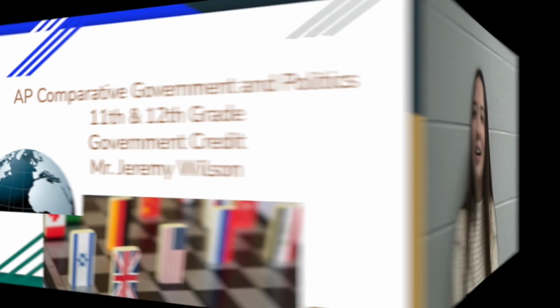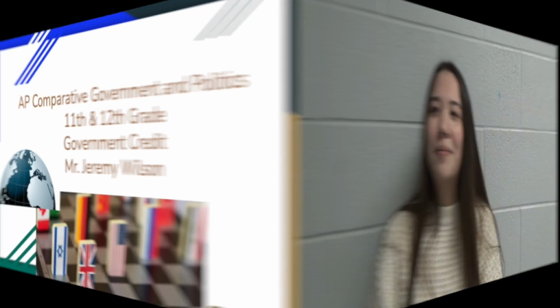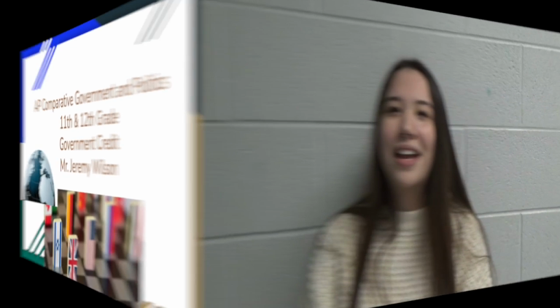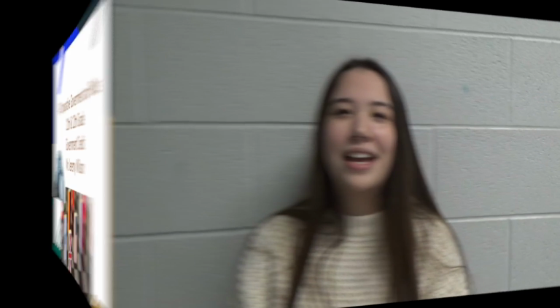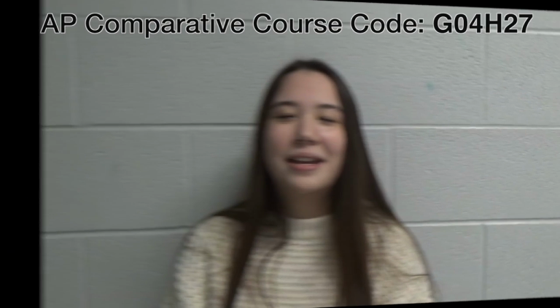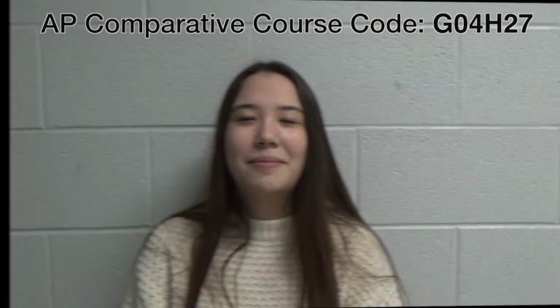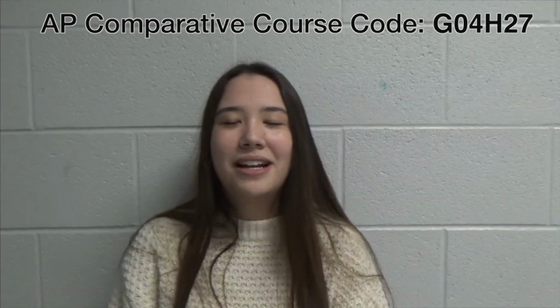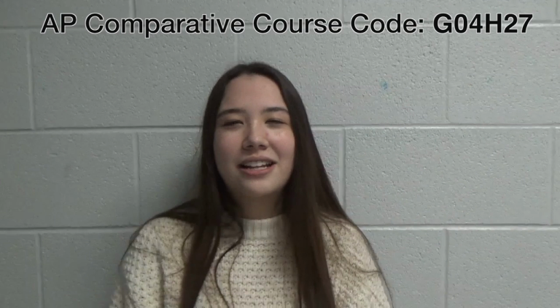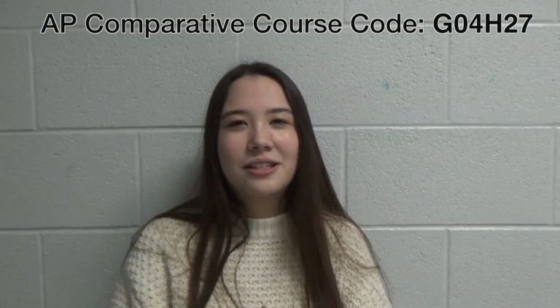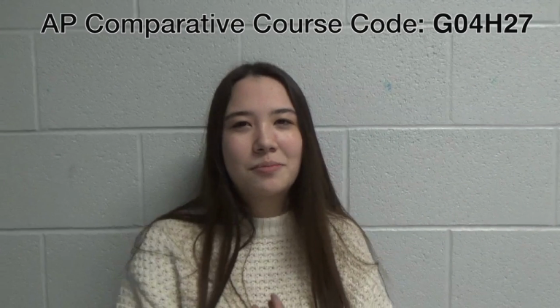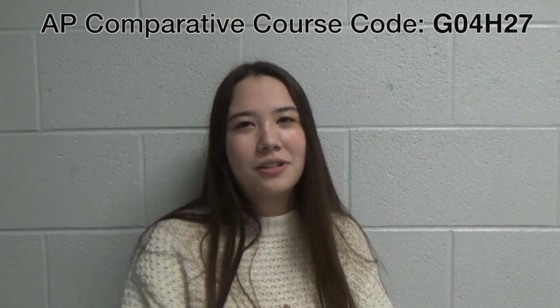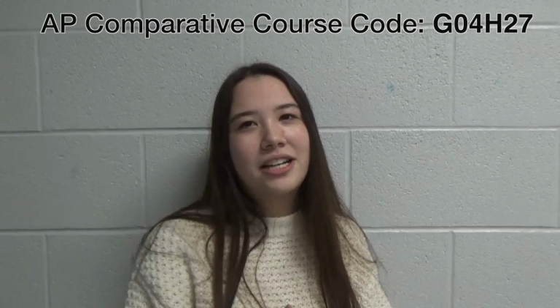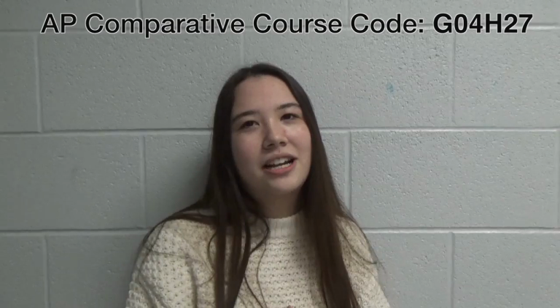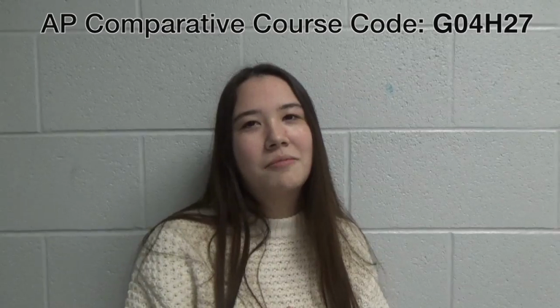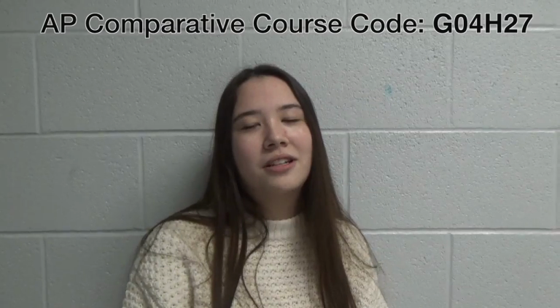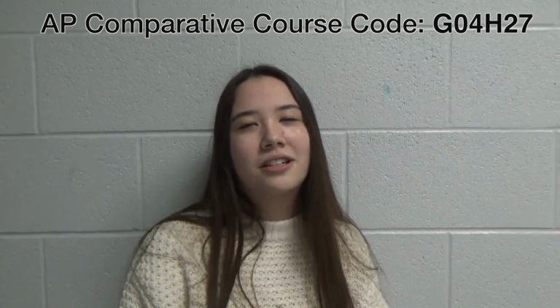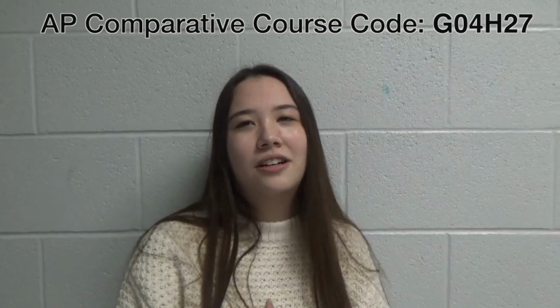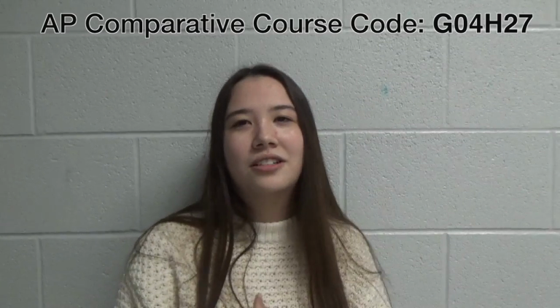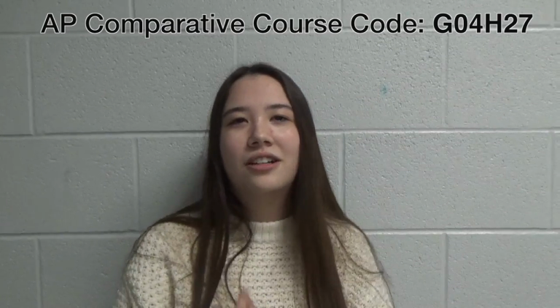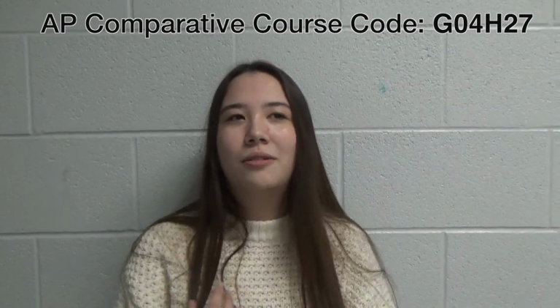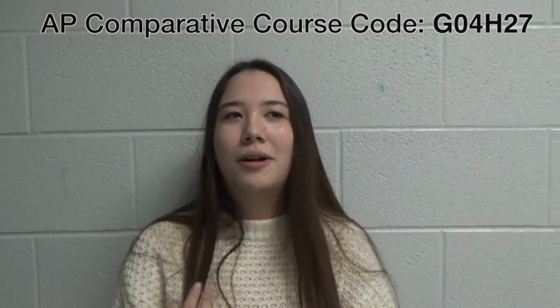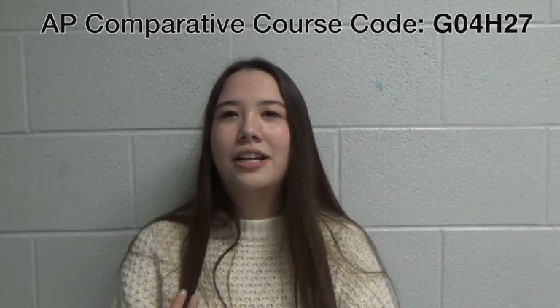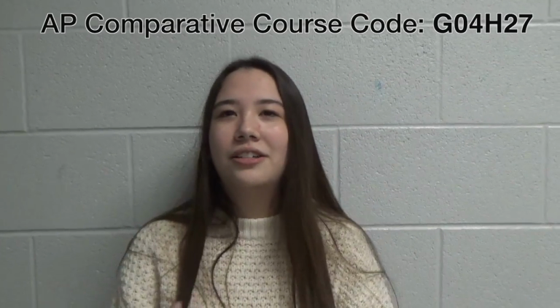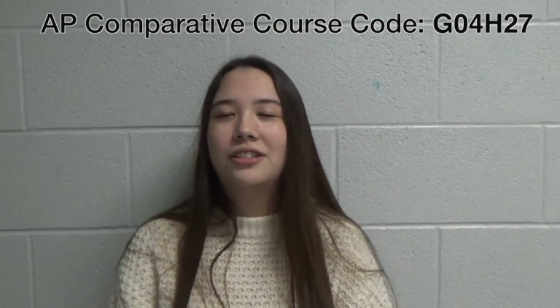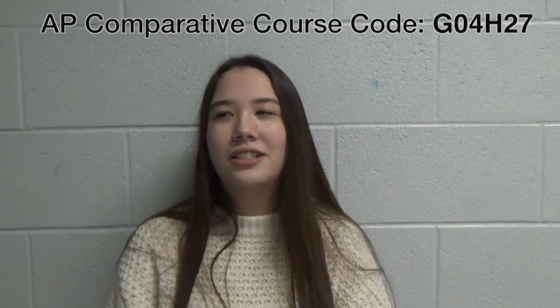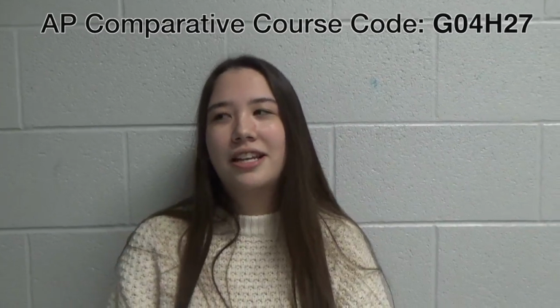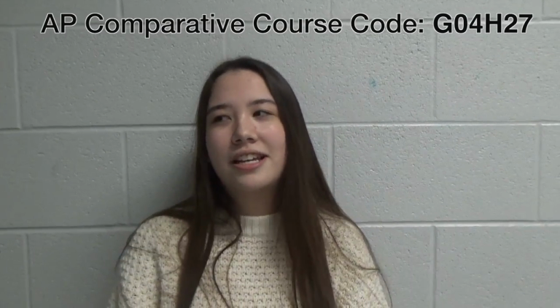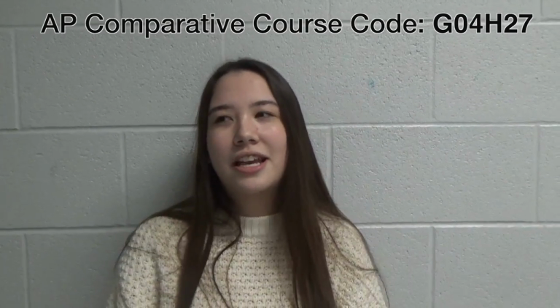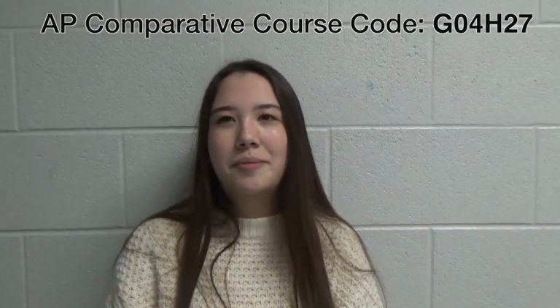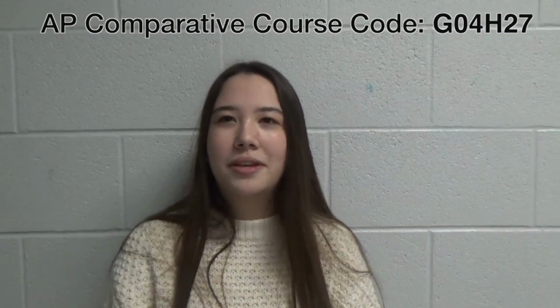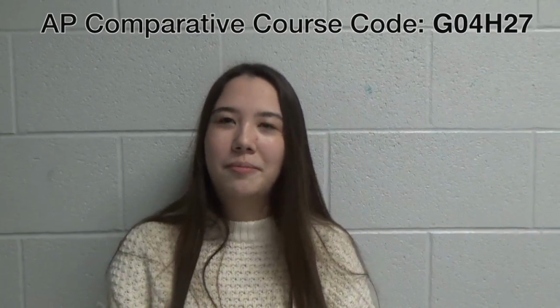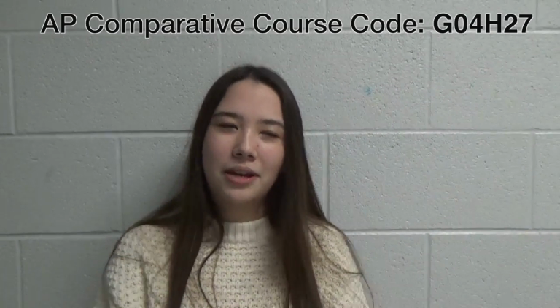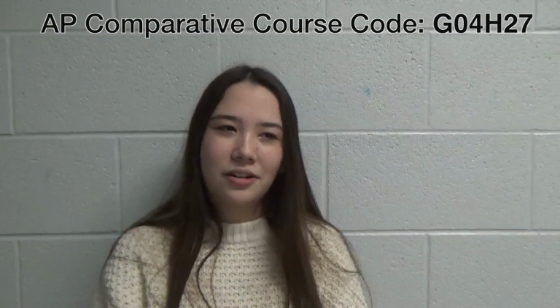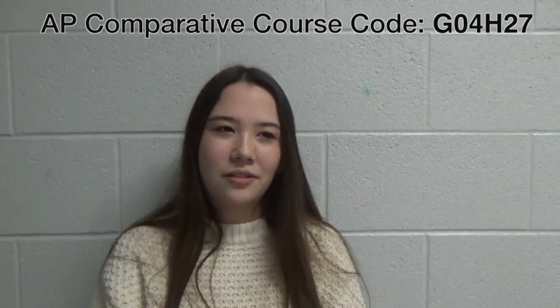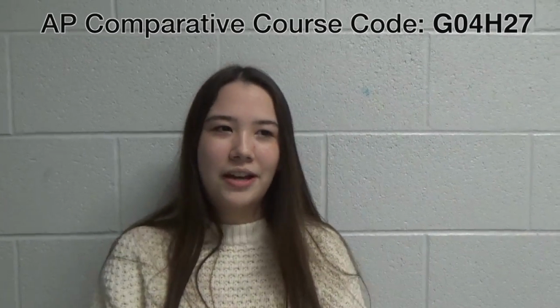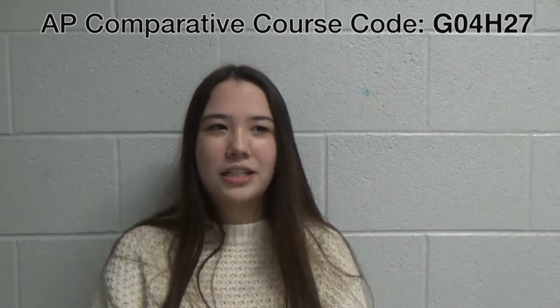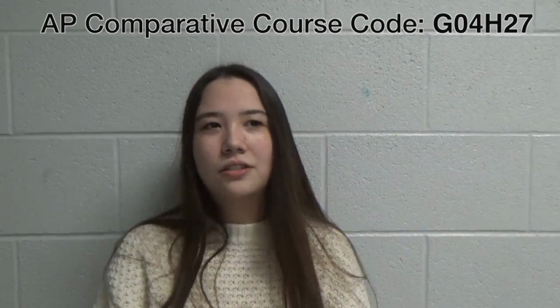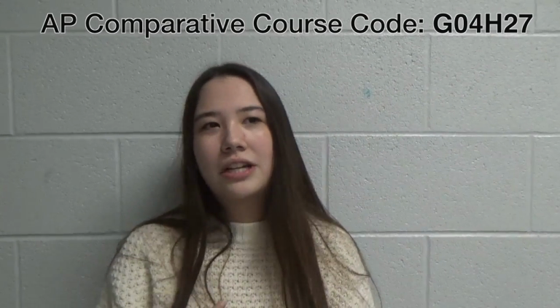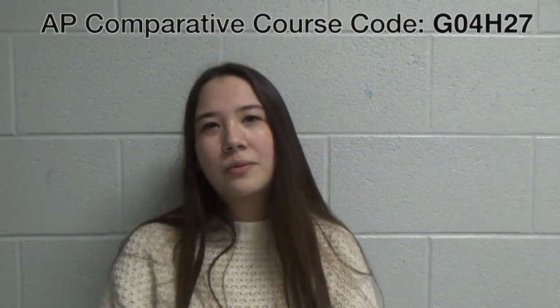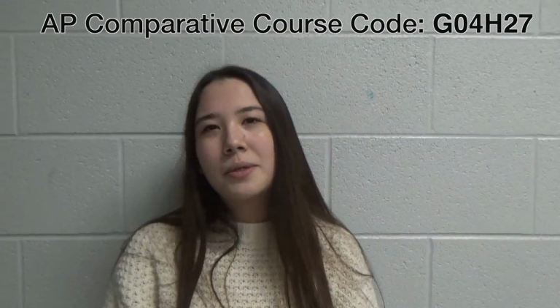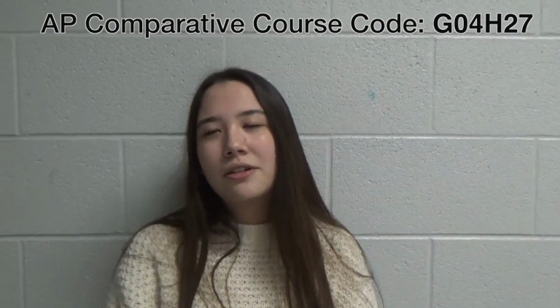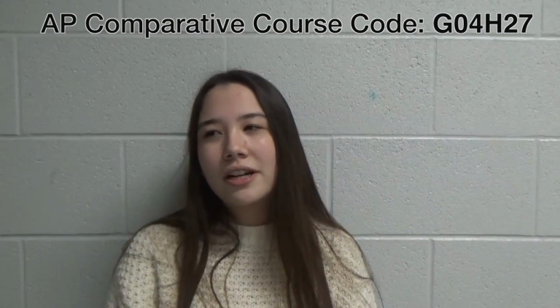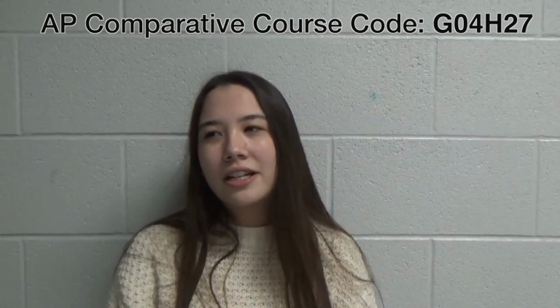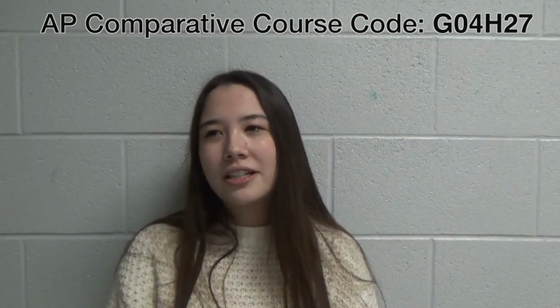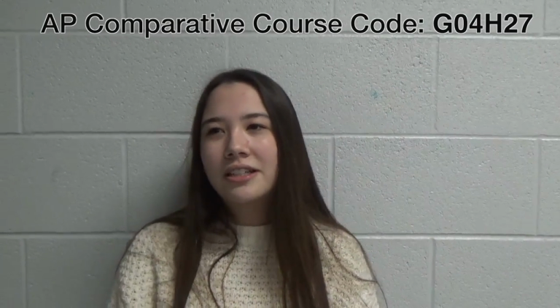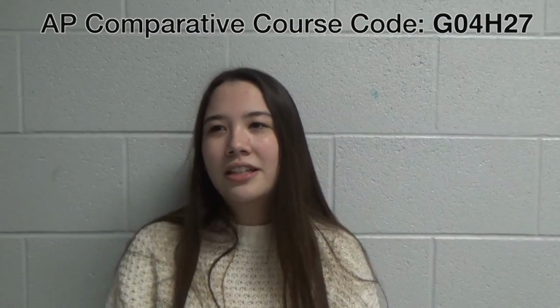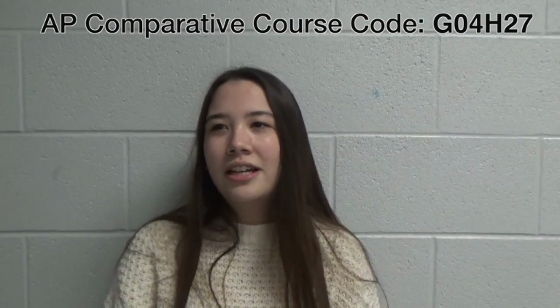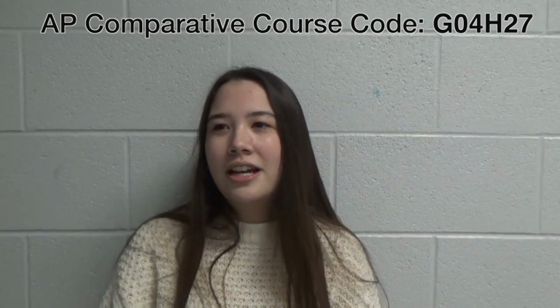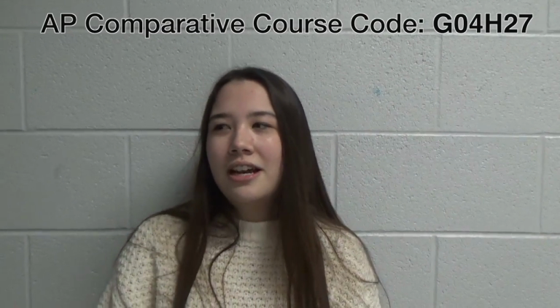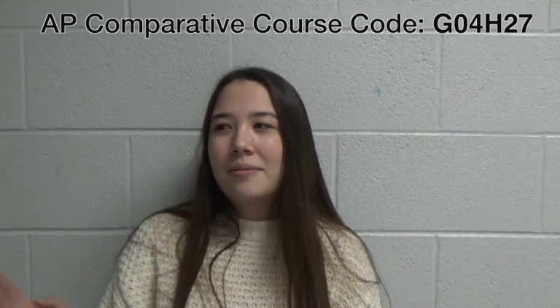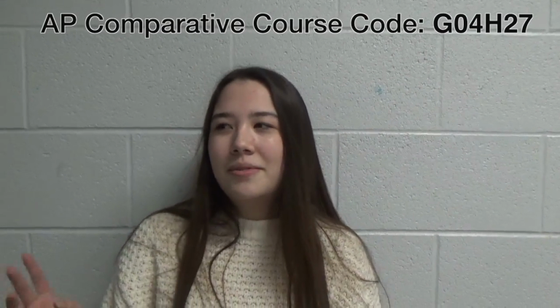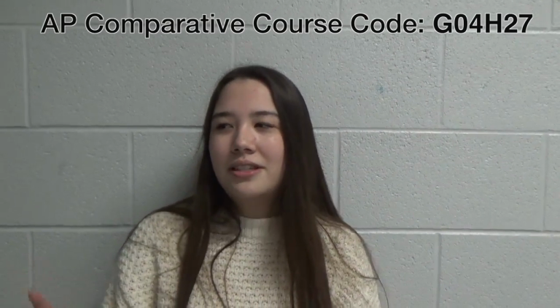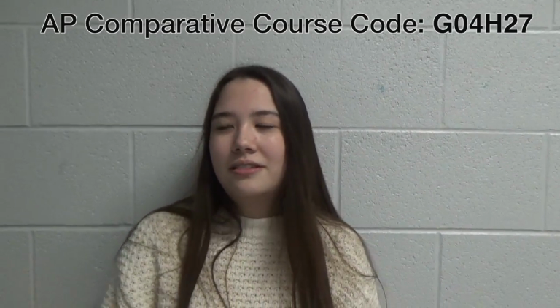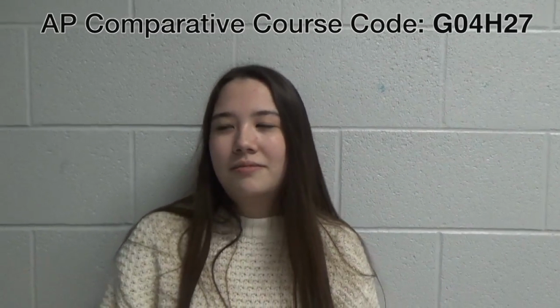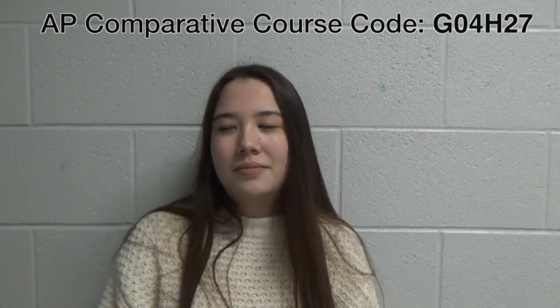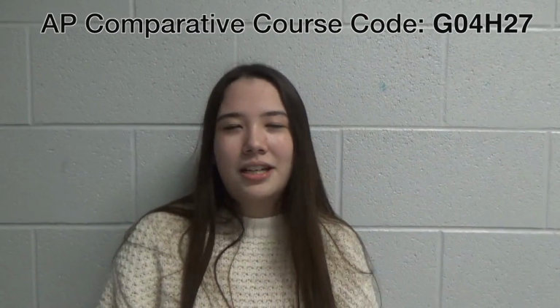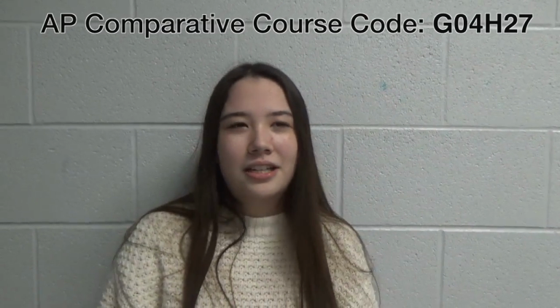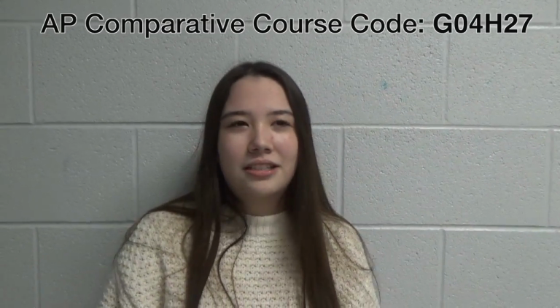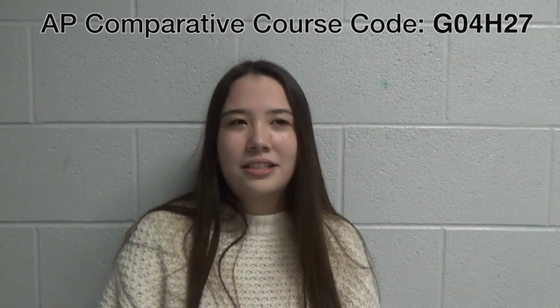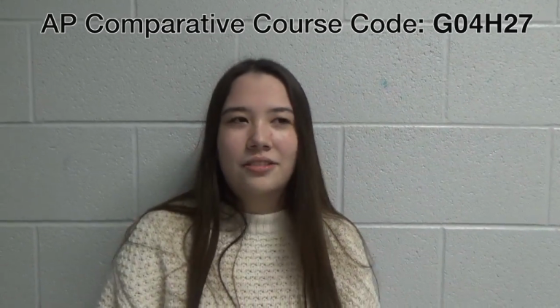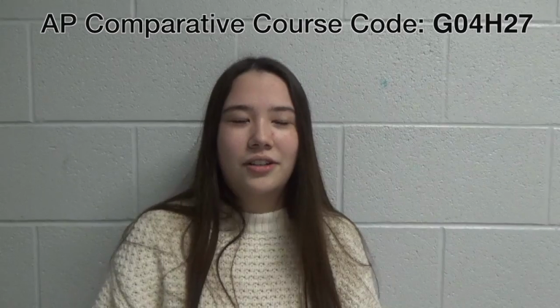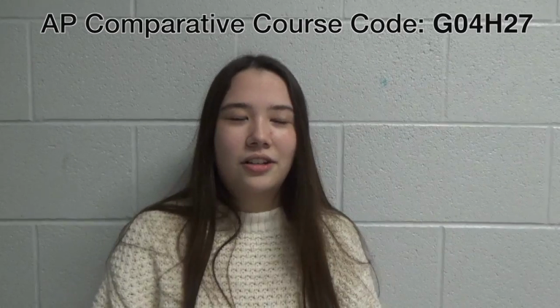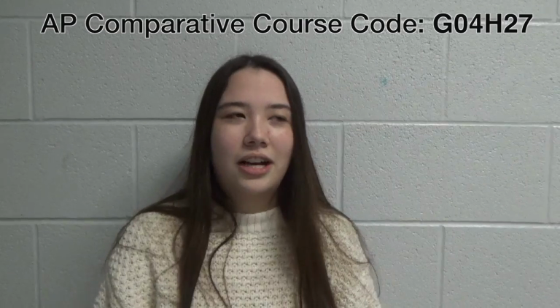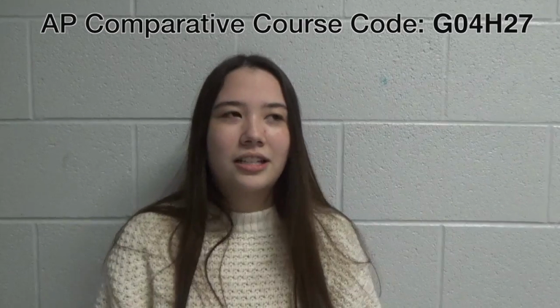Hey, my name is Bree and I'm going to talk to y'all about why you should take AP Comparative as your government credit, because it's a fun class.